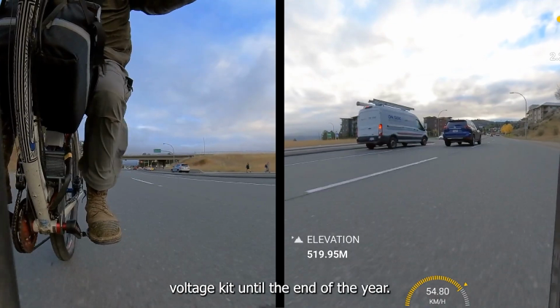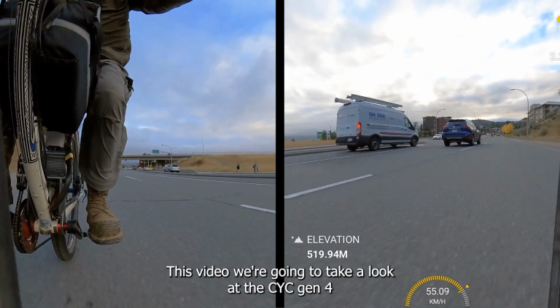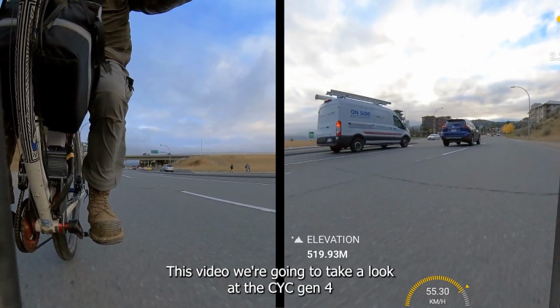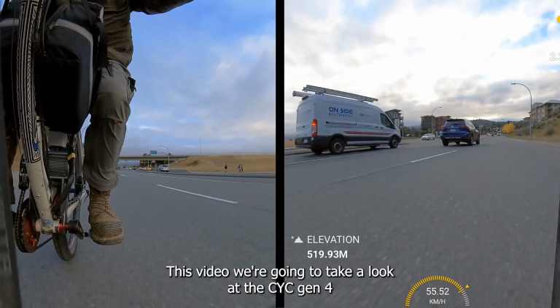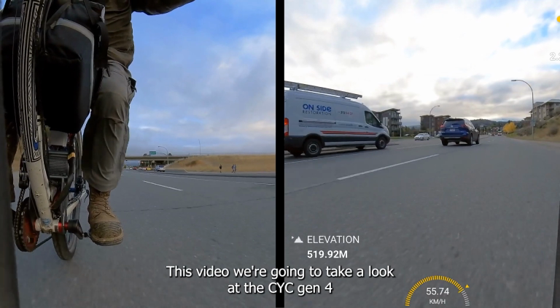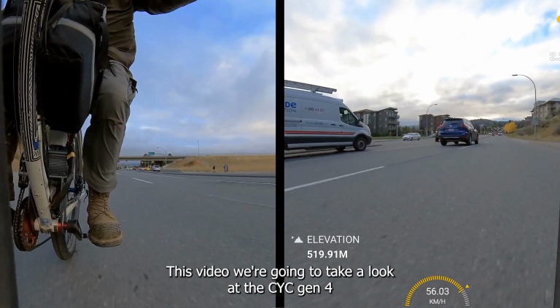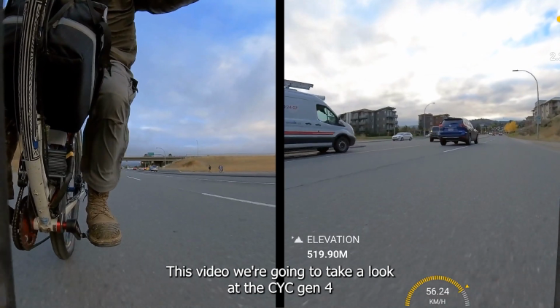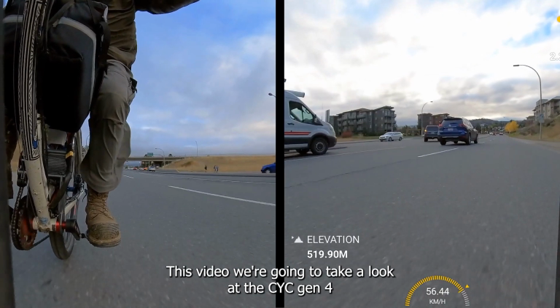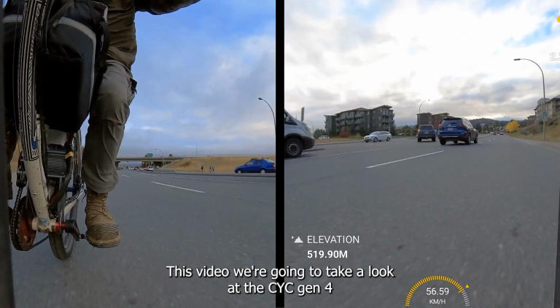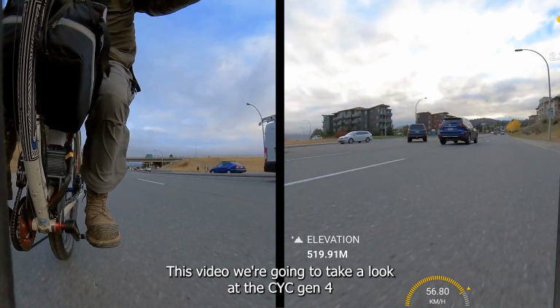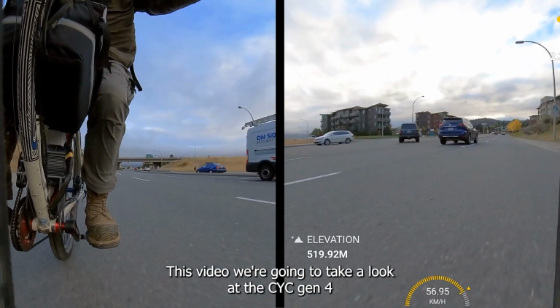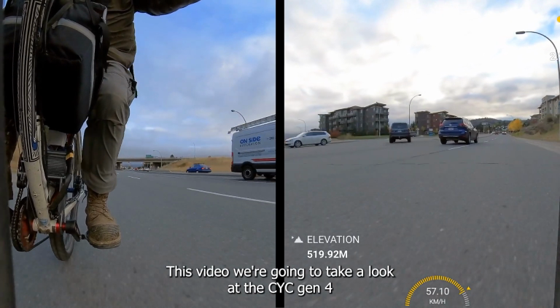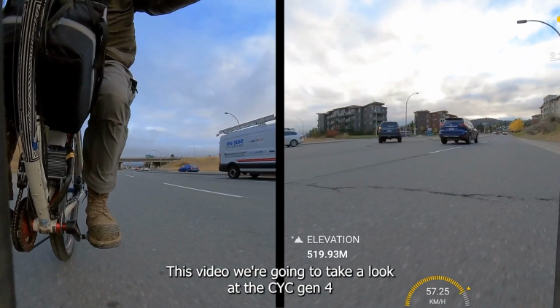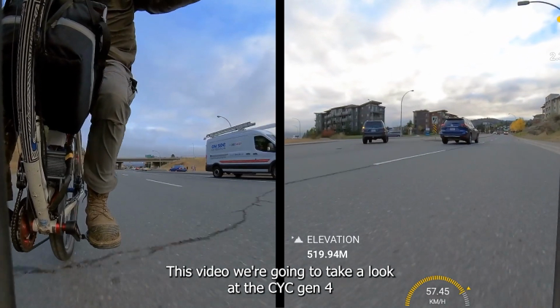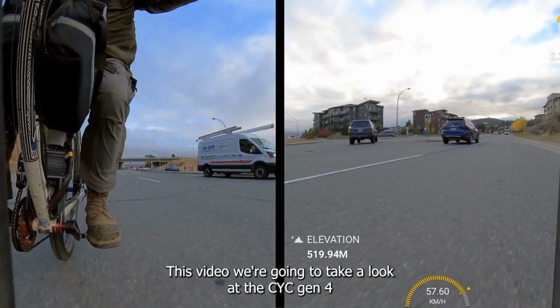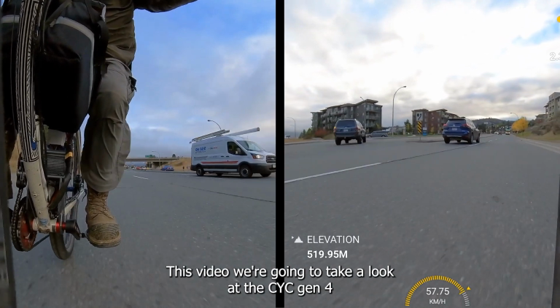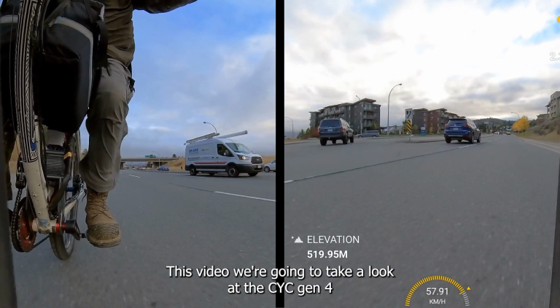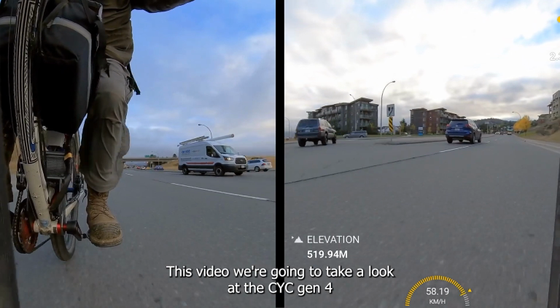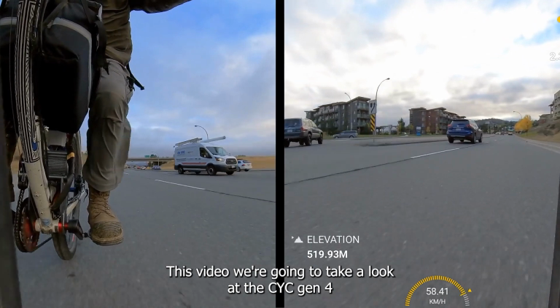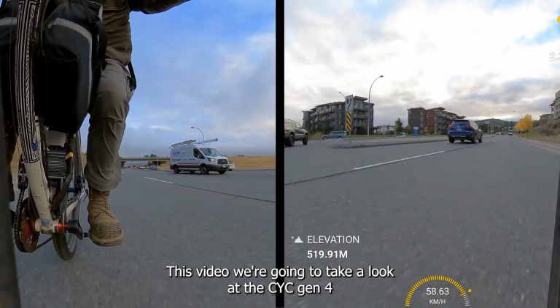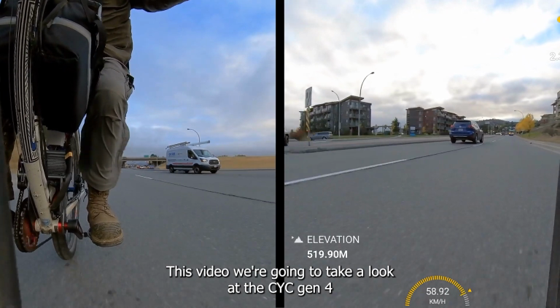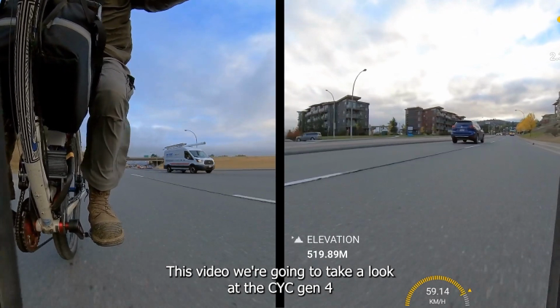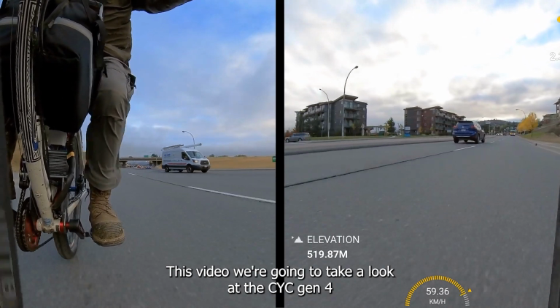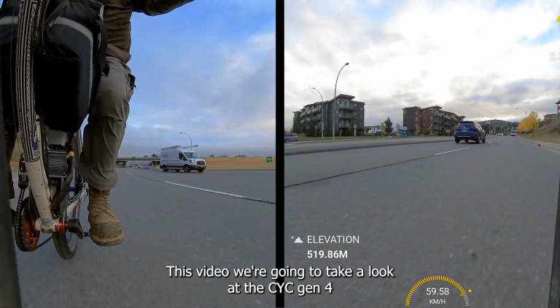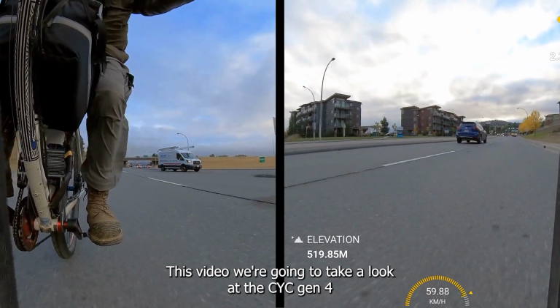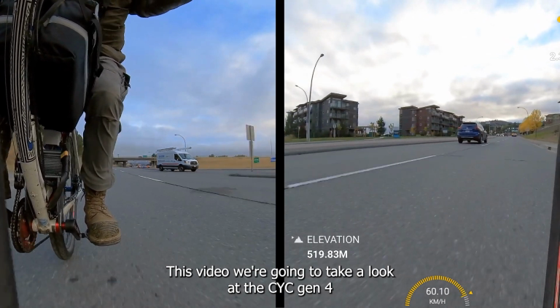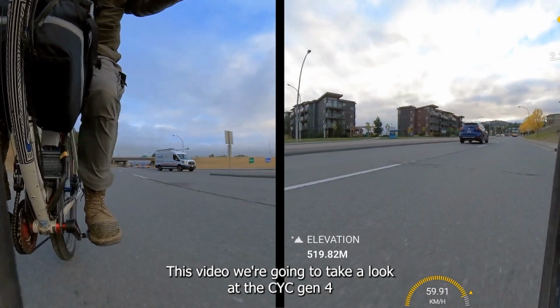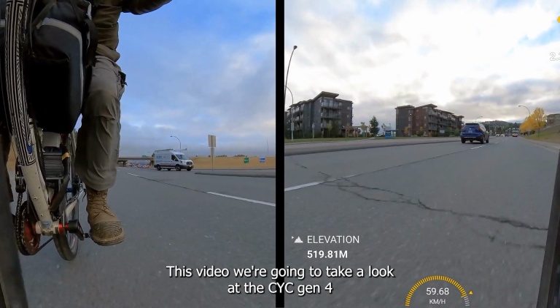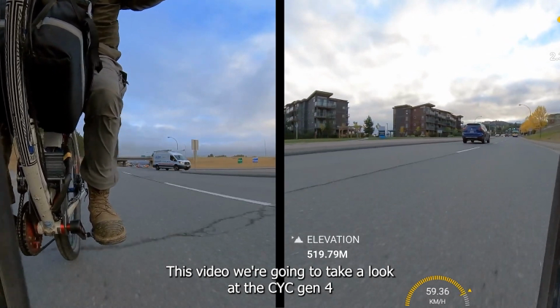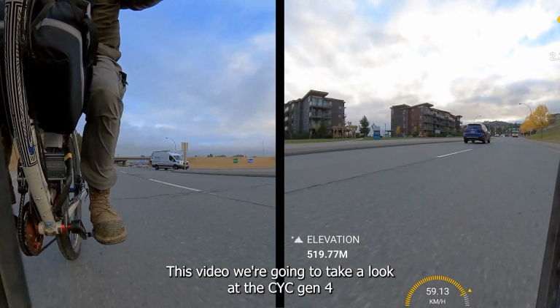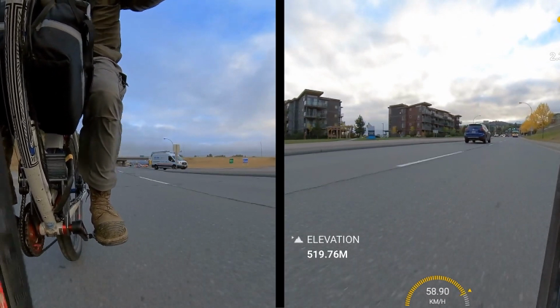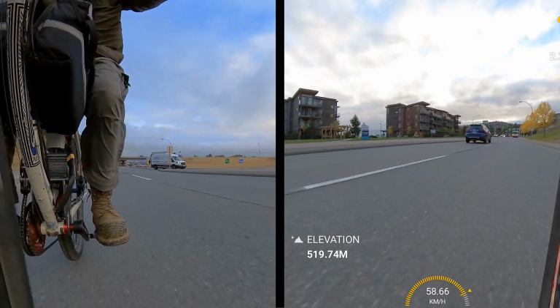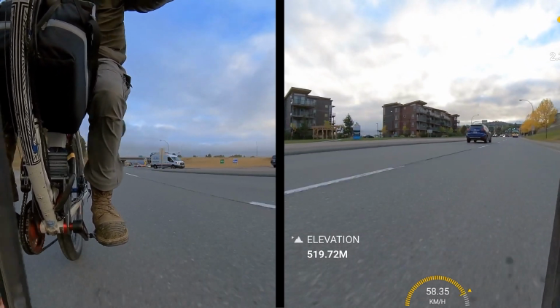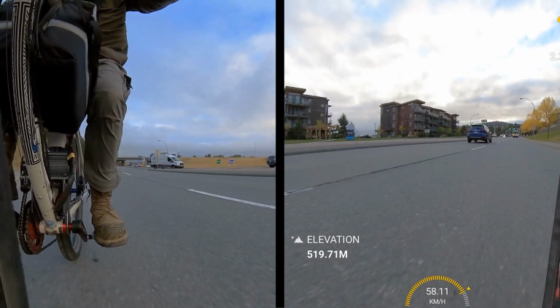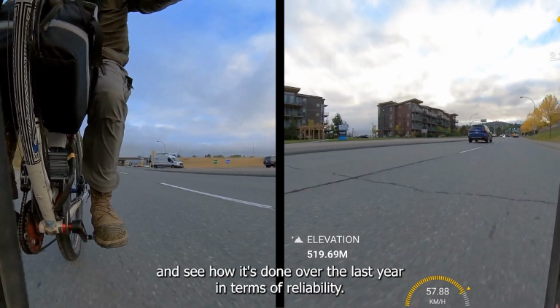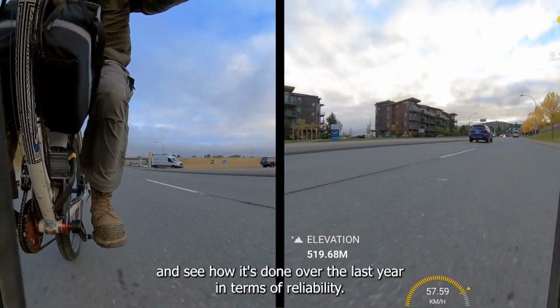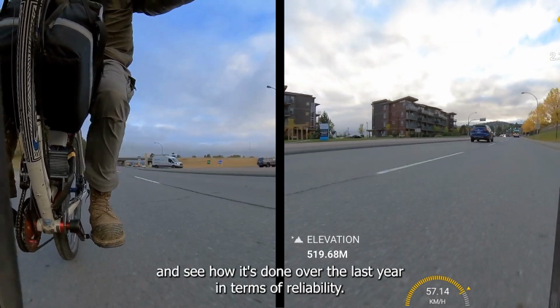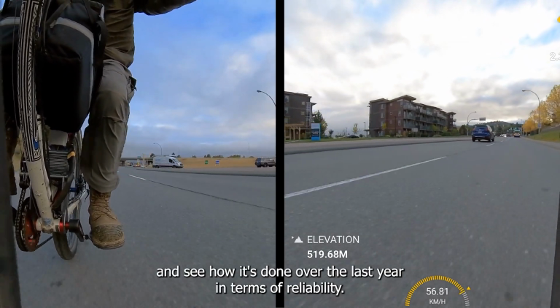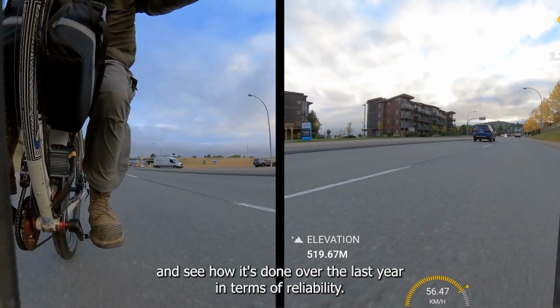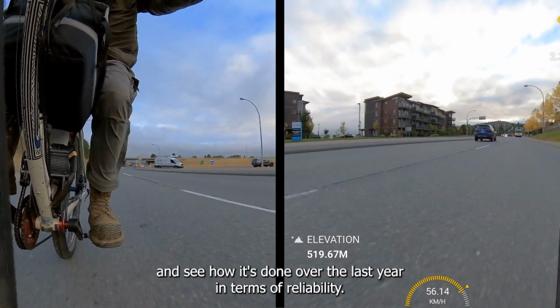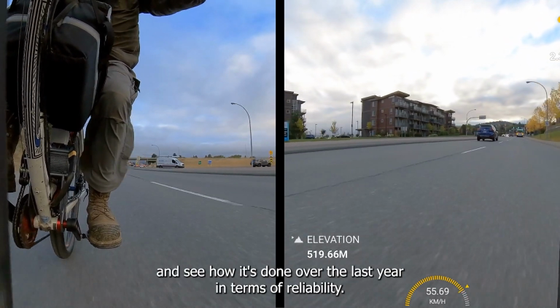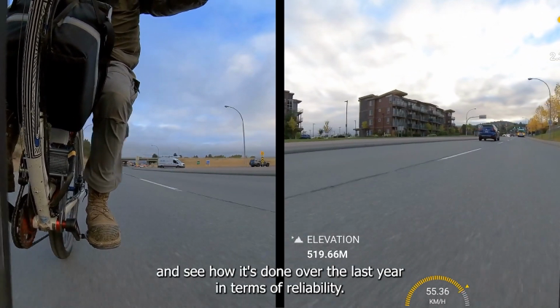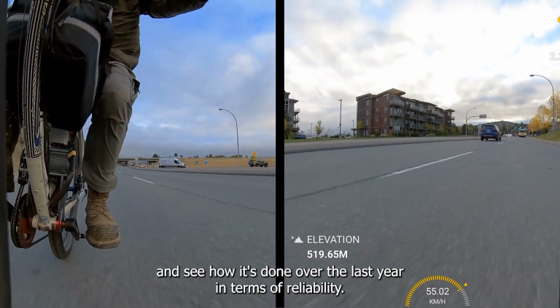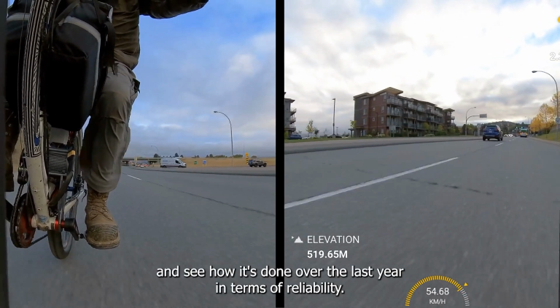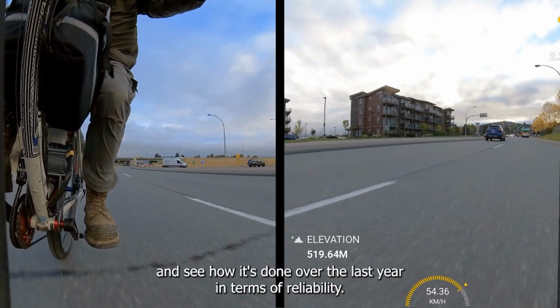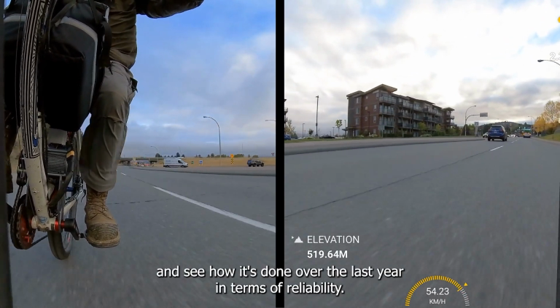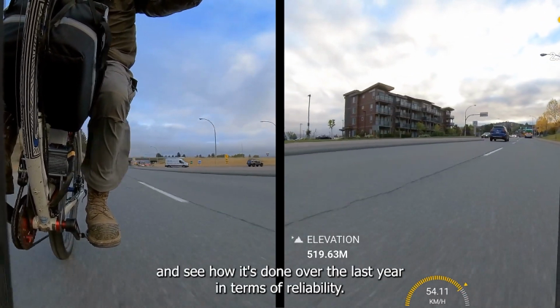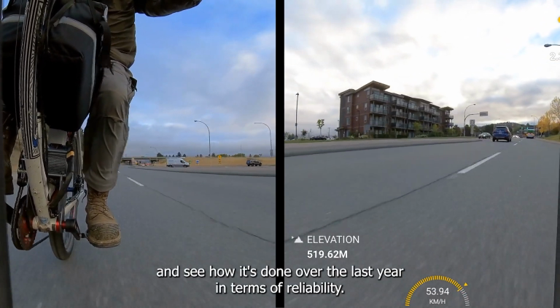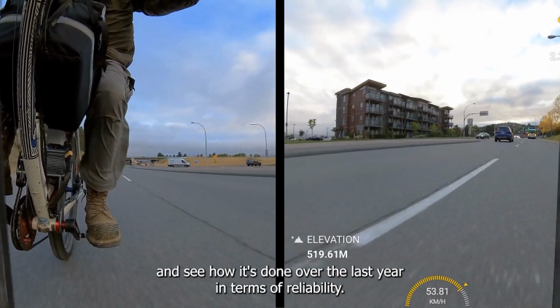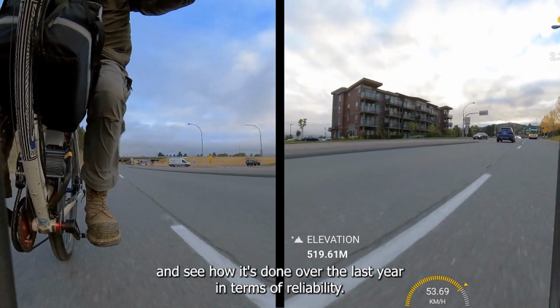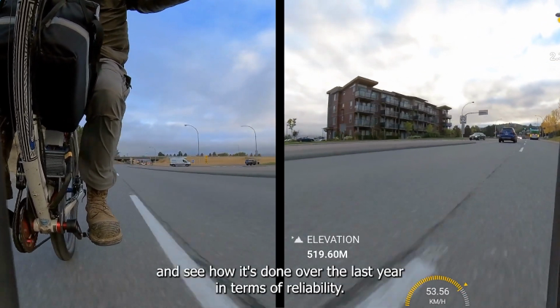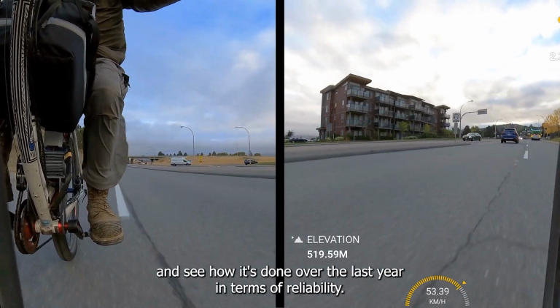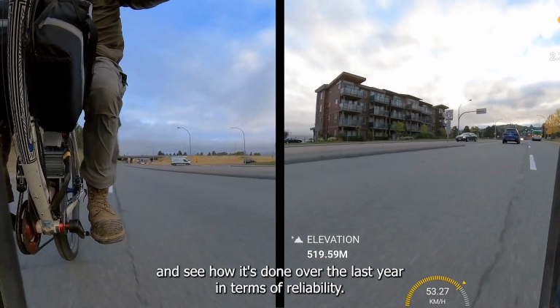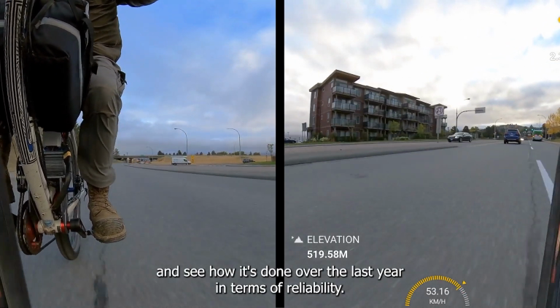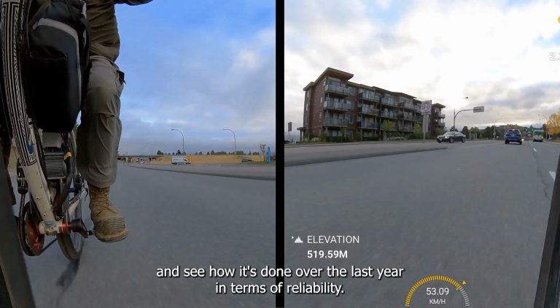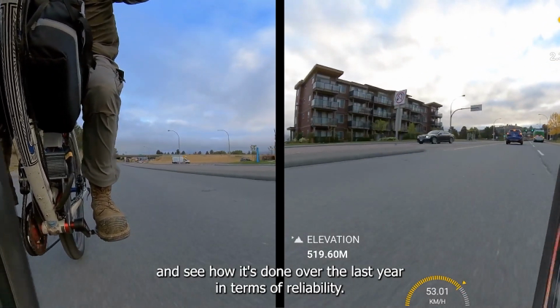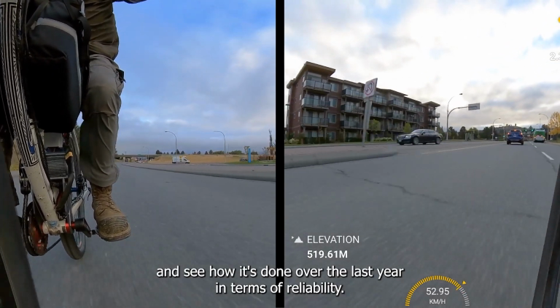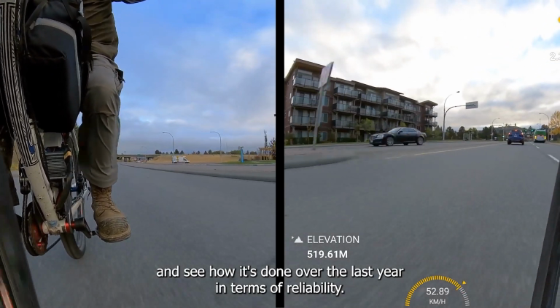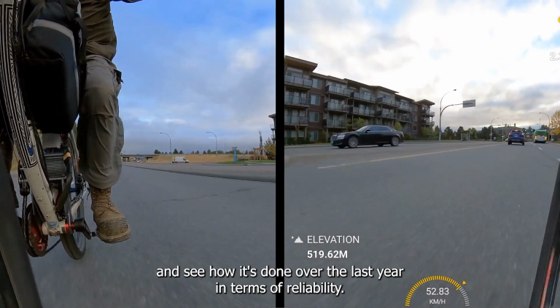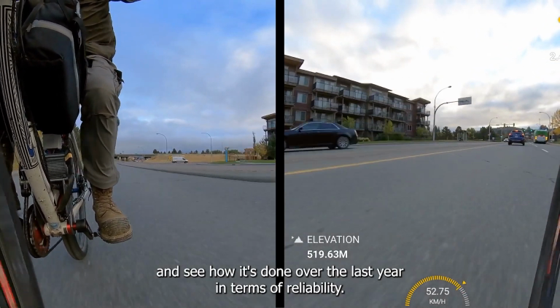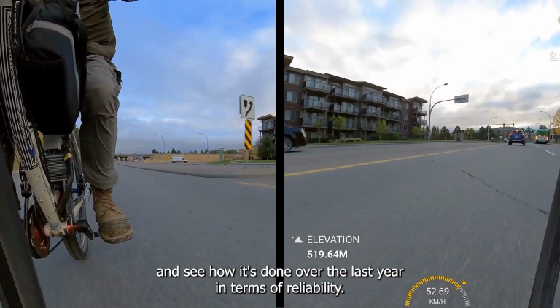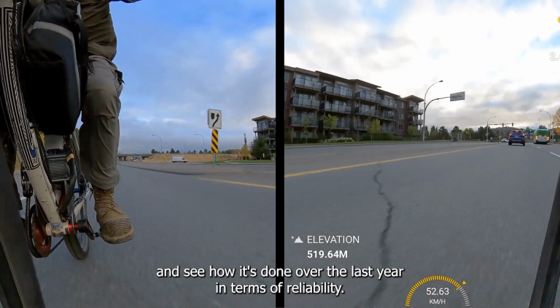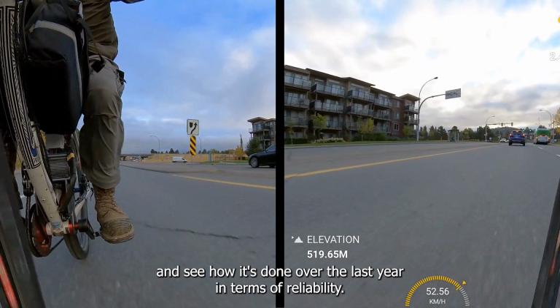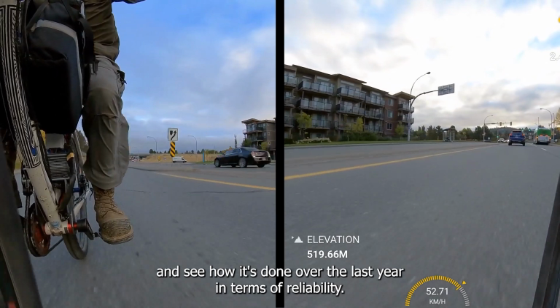This video we're going to take a look at the CYC Gen 4 and see how it's done over the last year in terms of reliability.